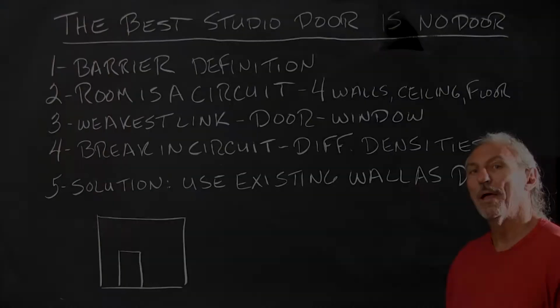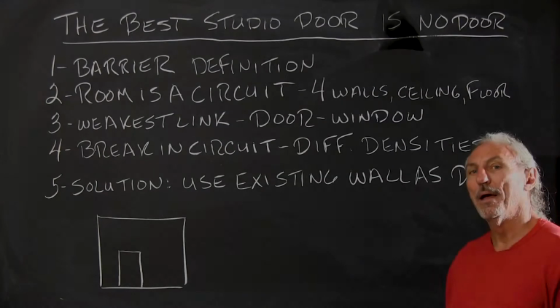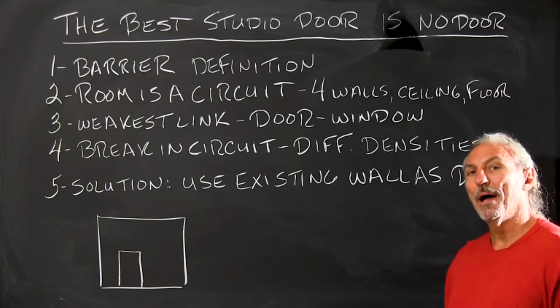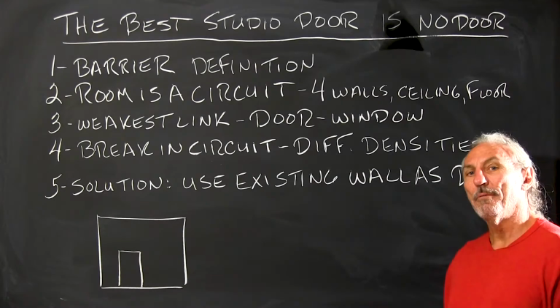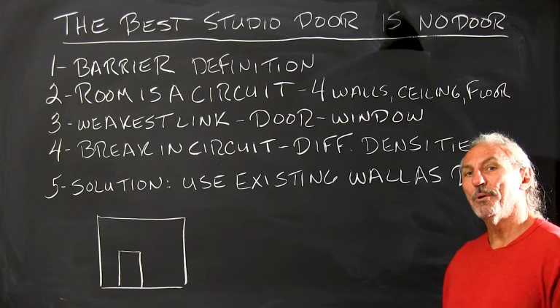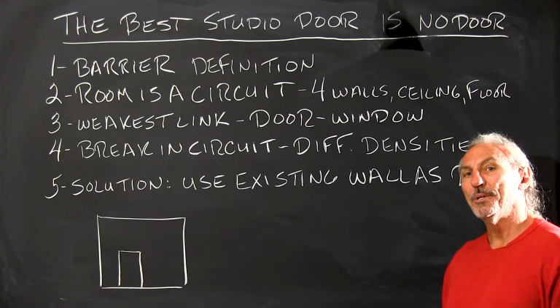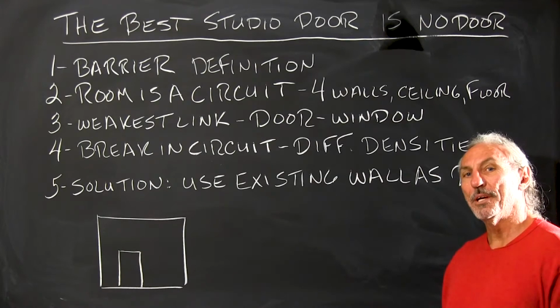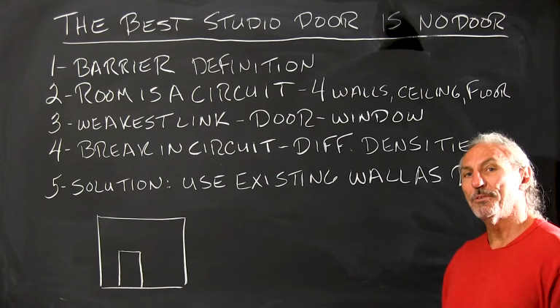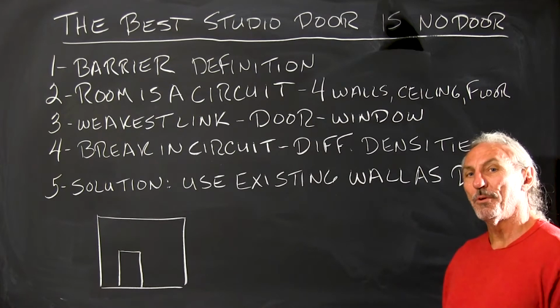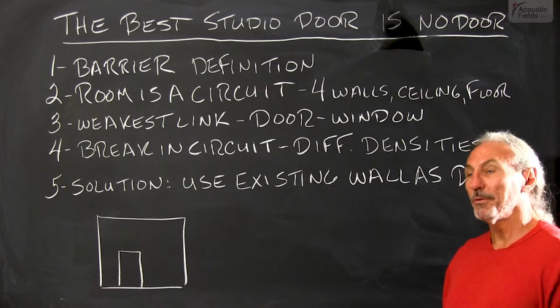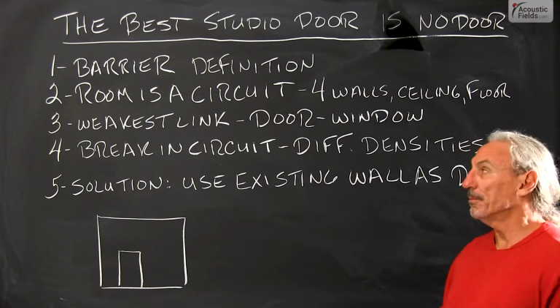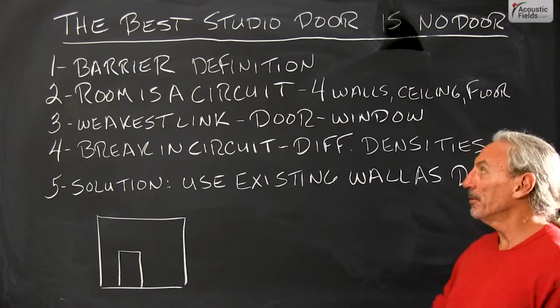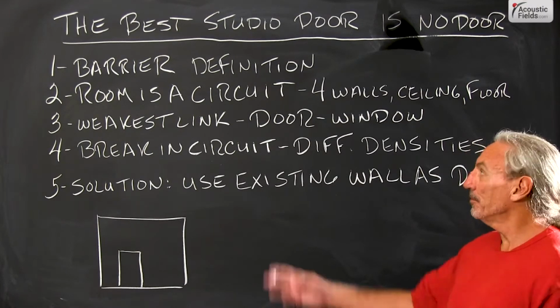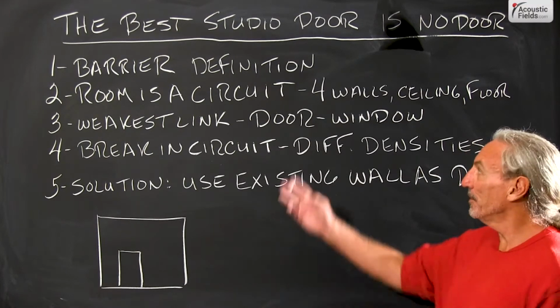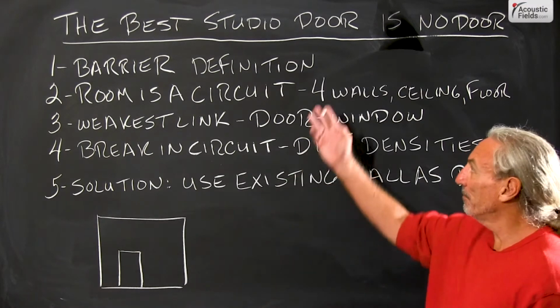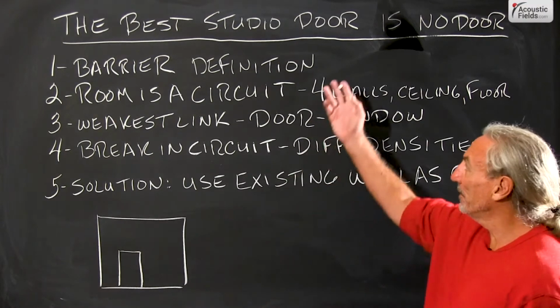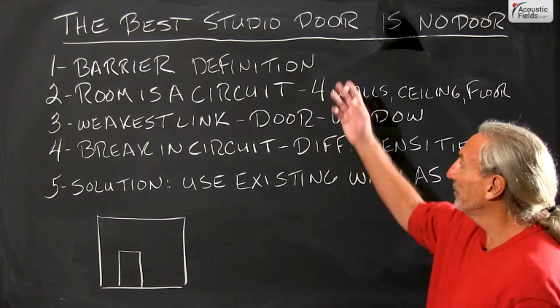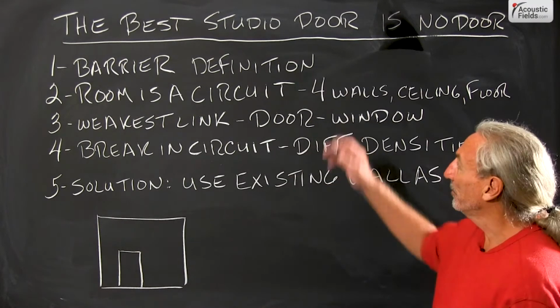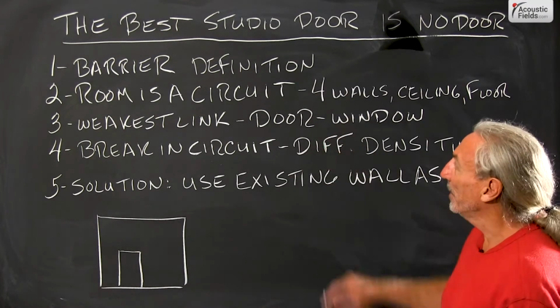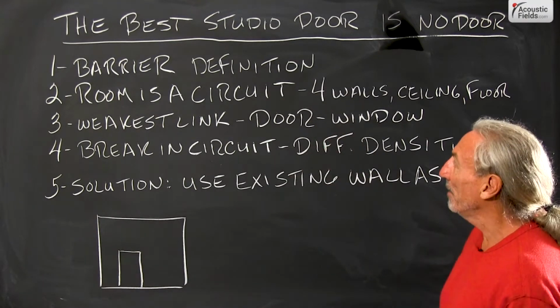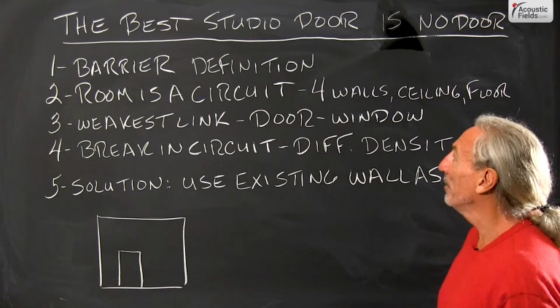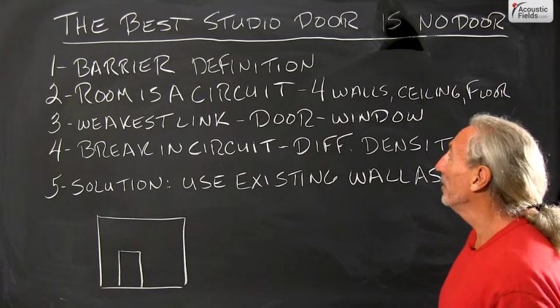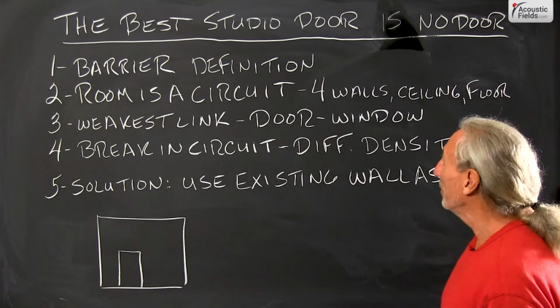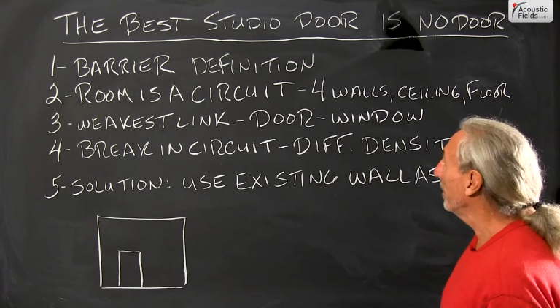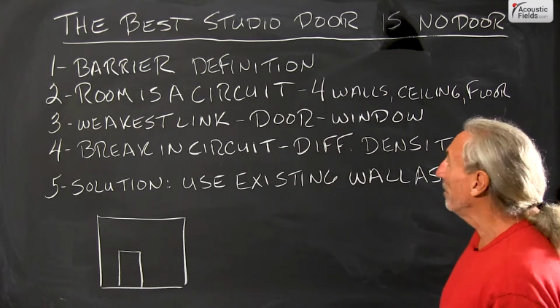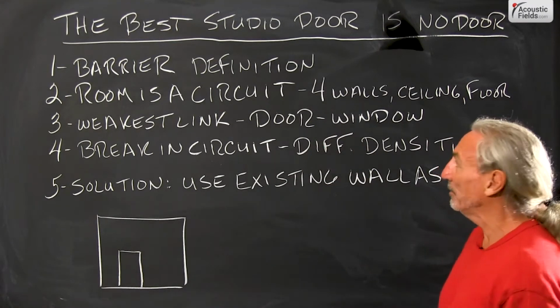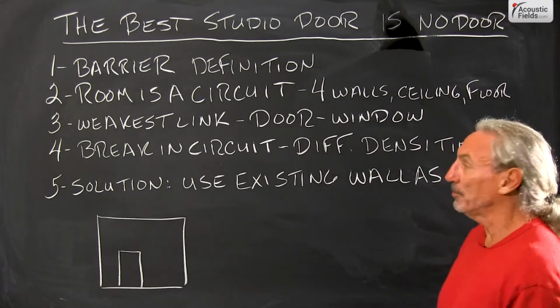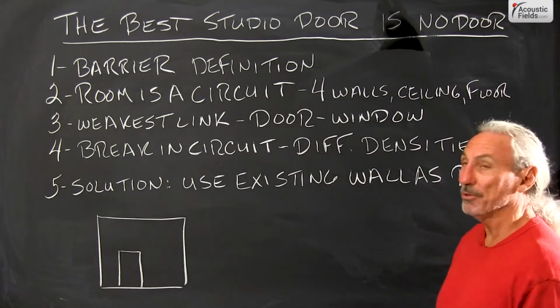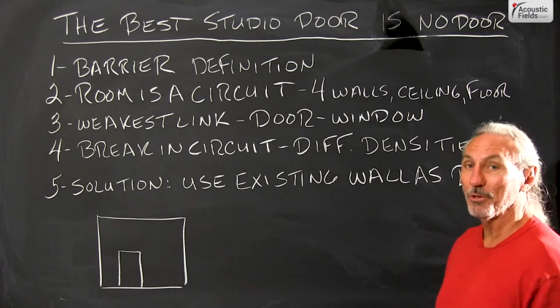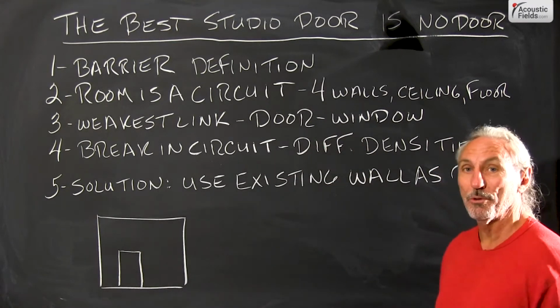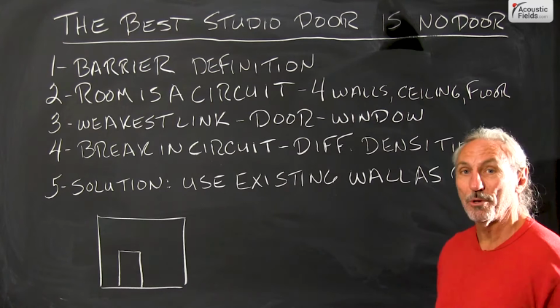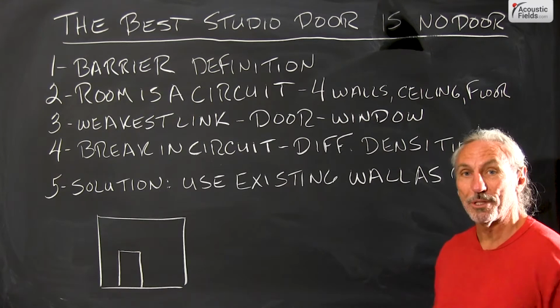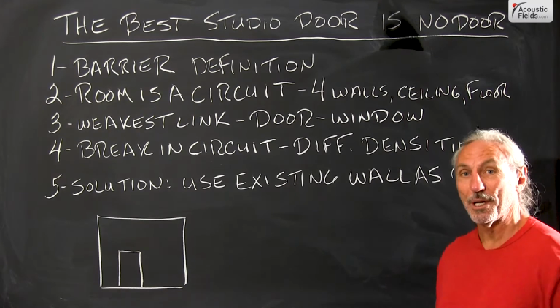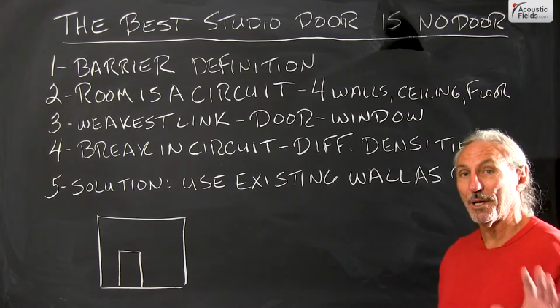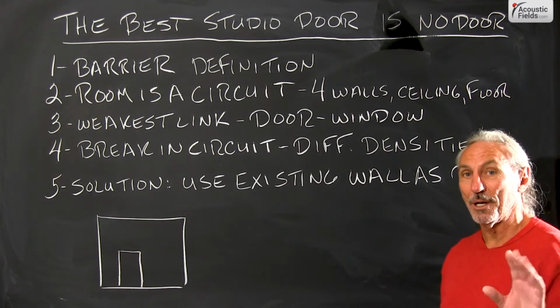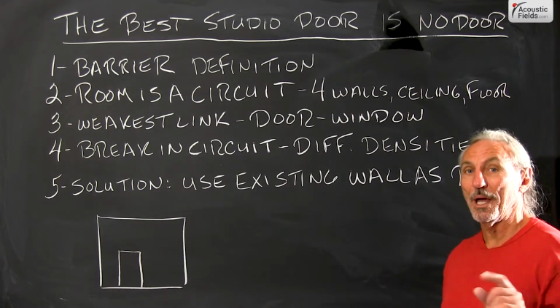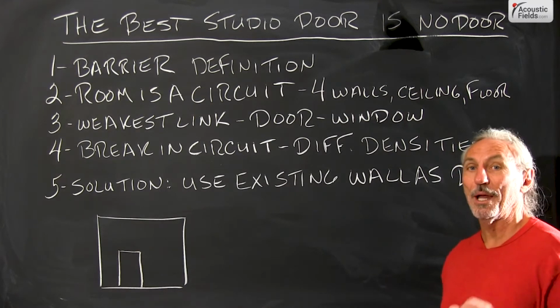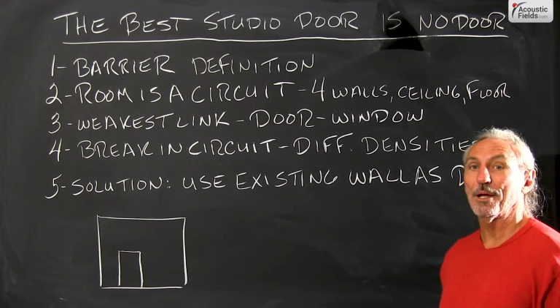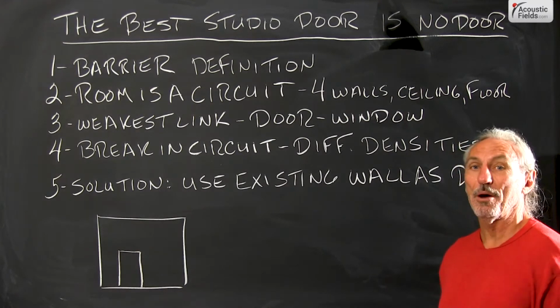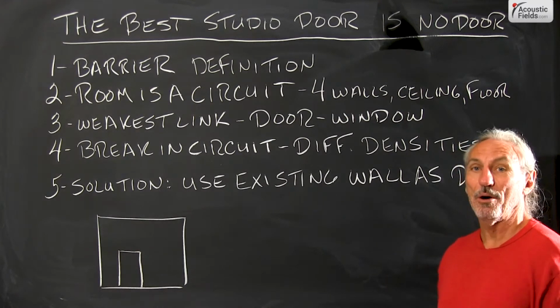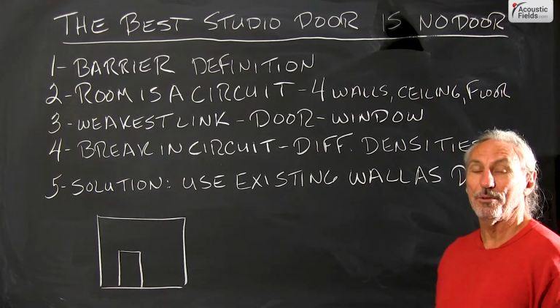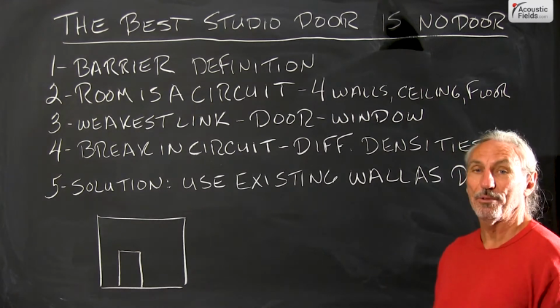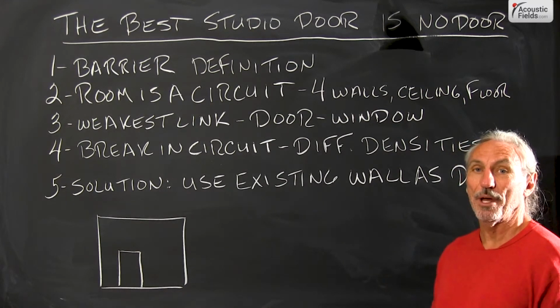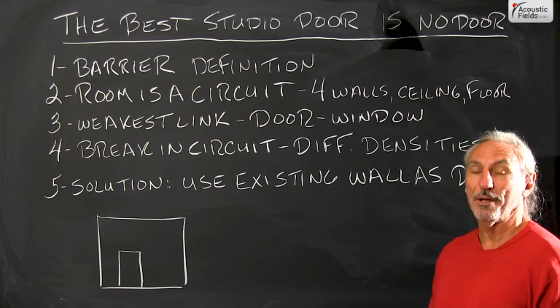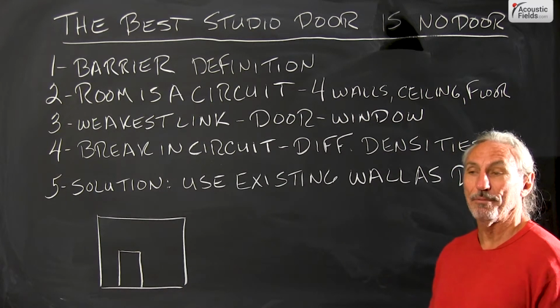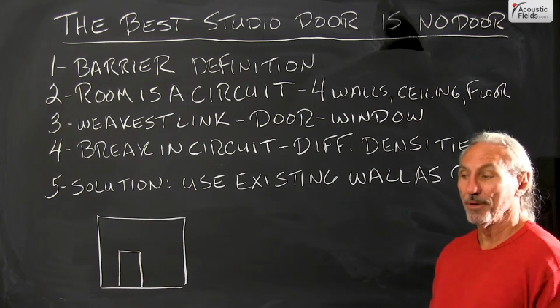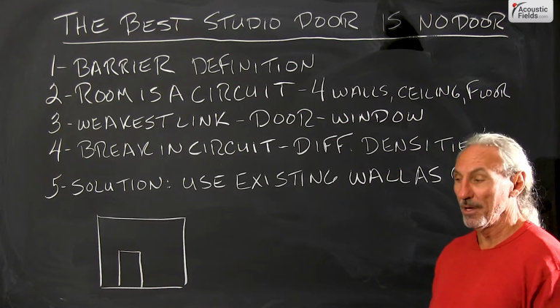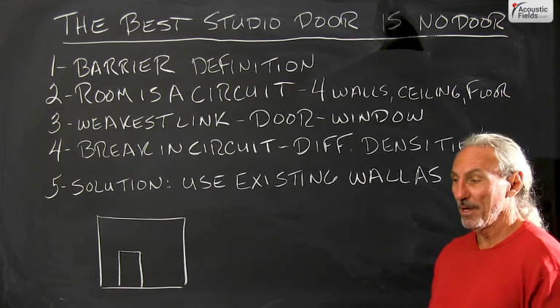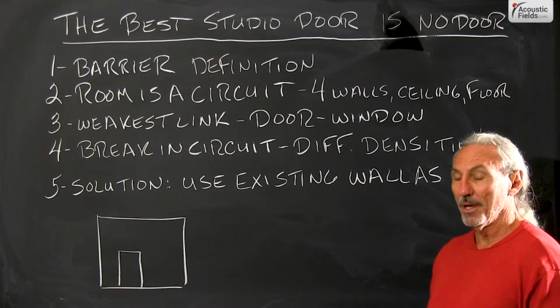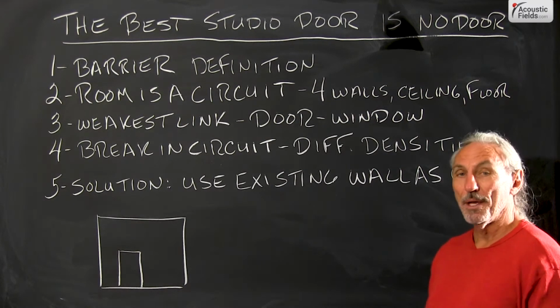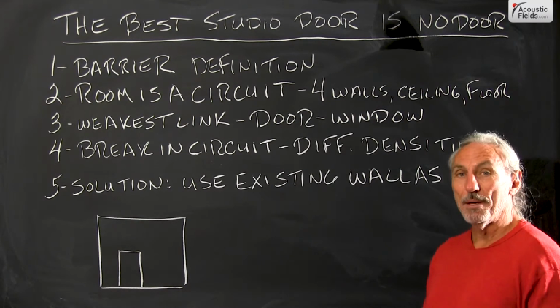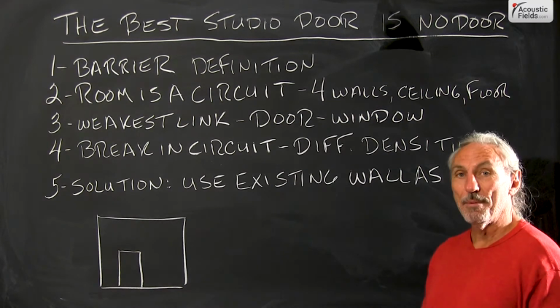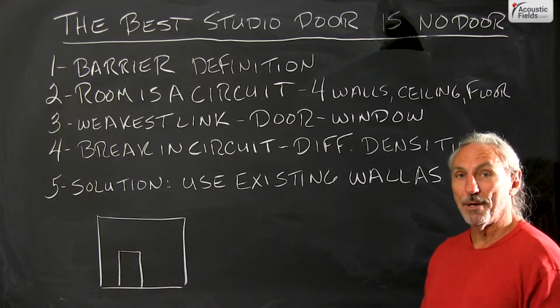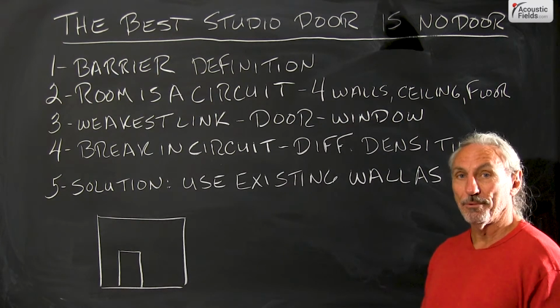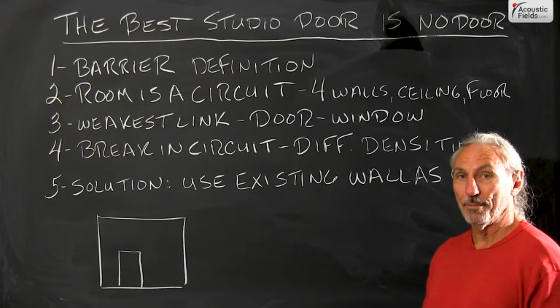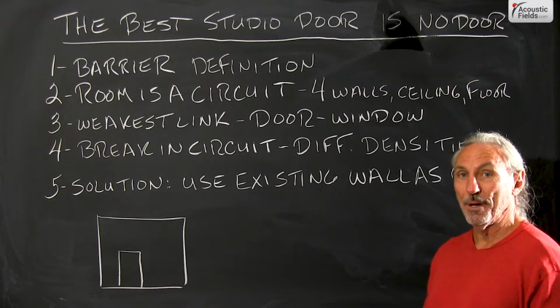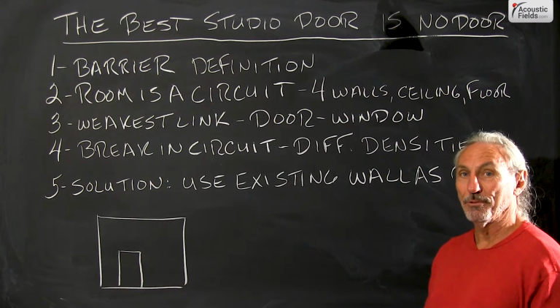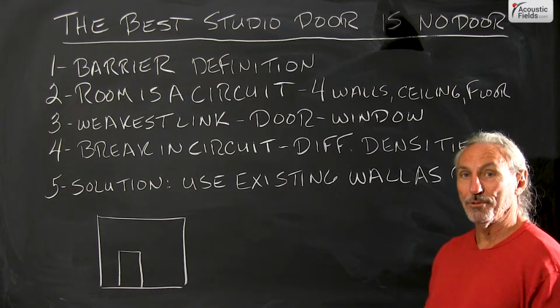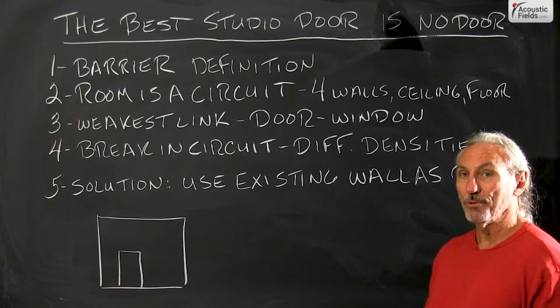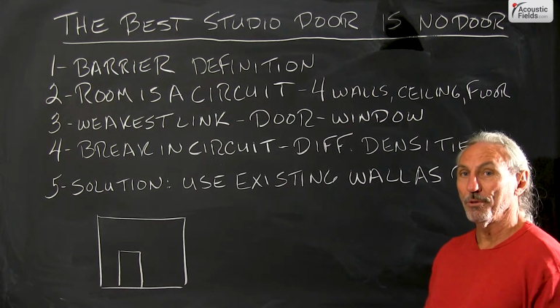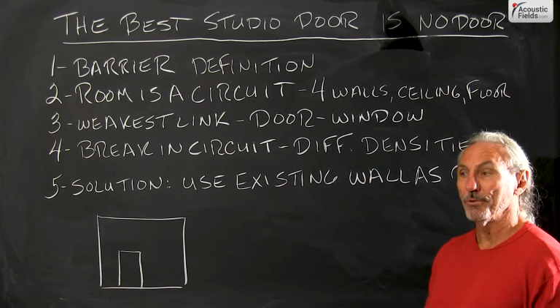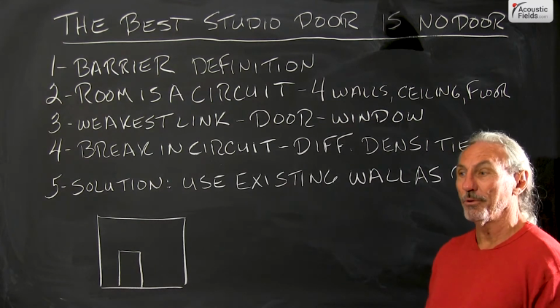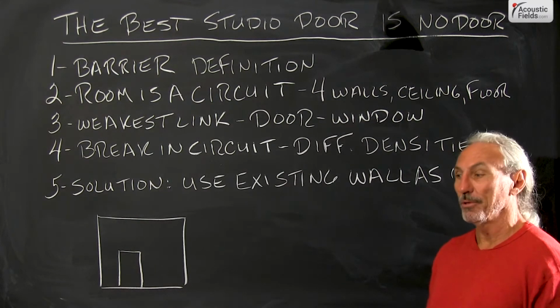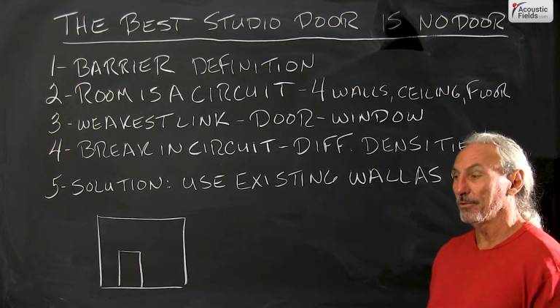Hi everyone, Dennis Foley from Acoustic Fields. Today we're going to talk about studio doors. I get a lot of calls, a lot of emails about studio doors.